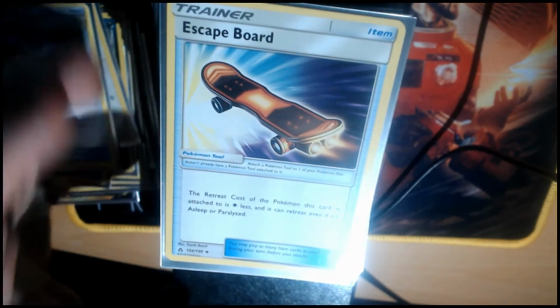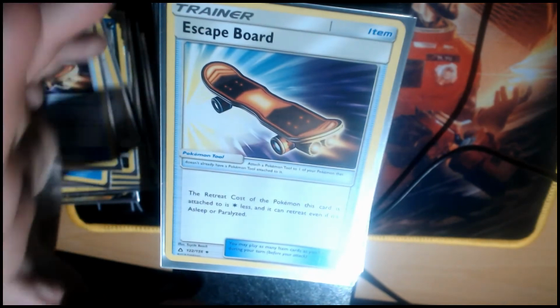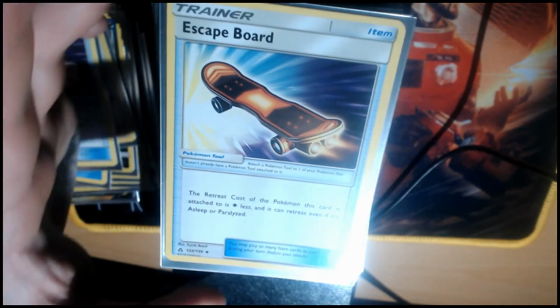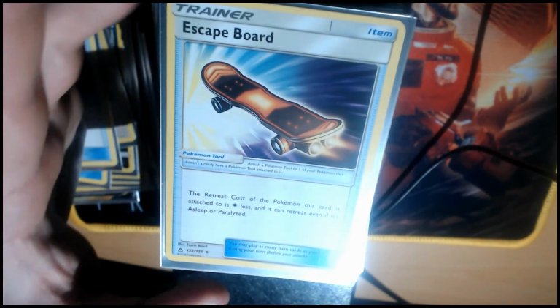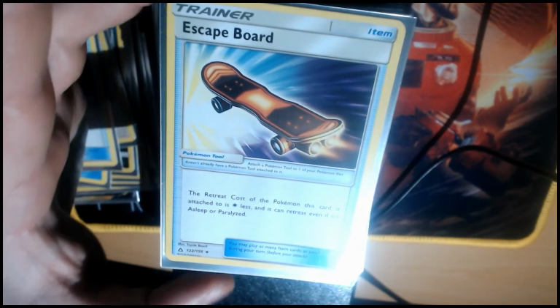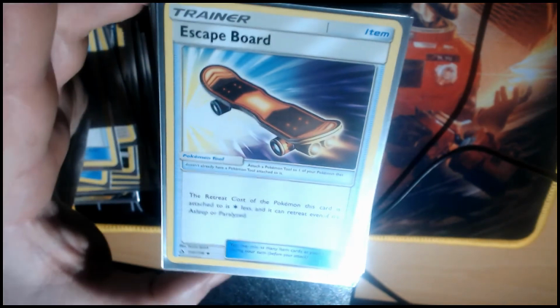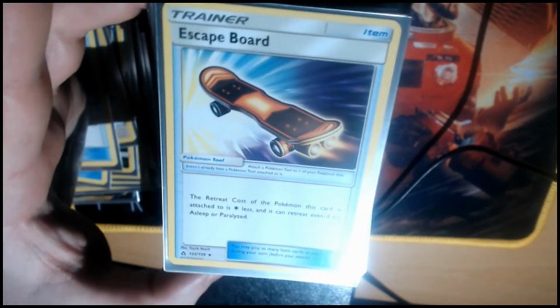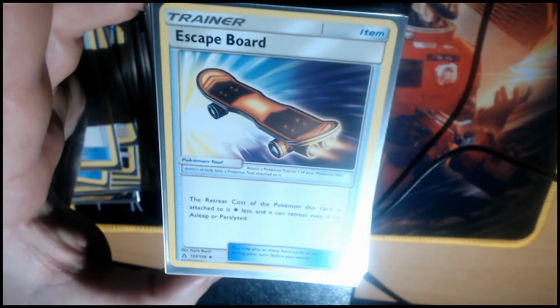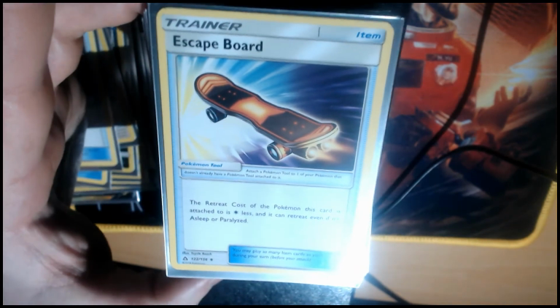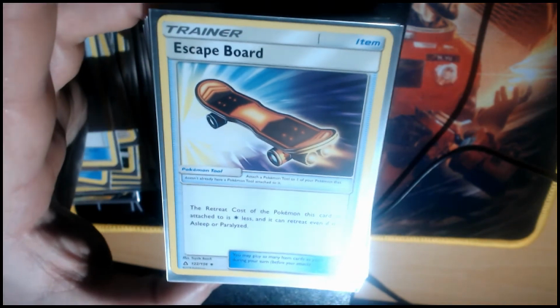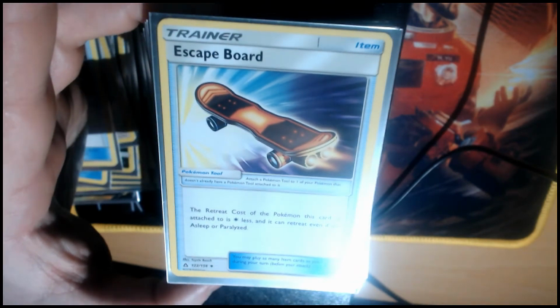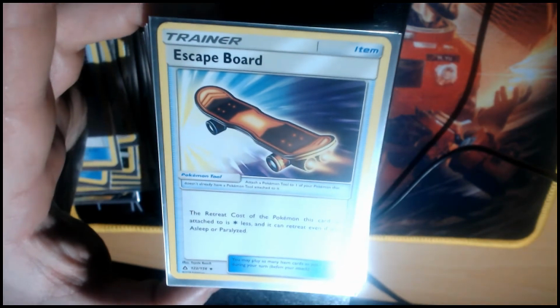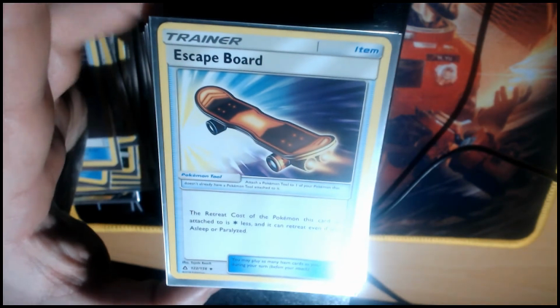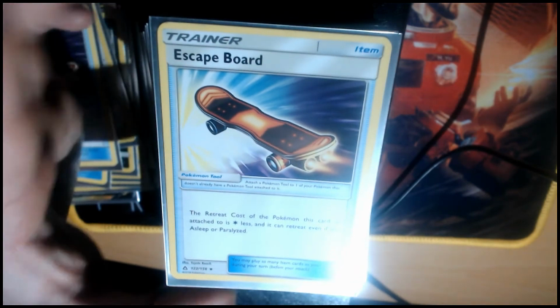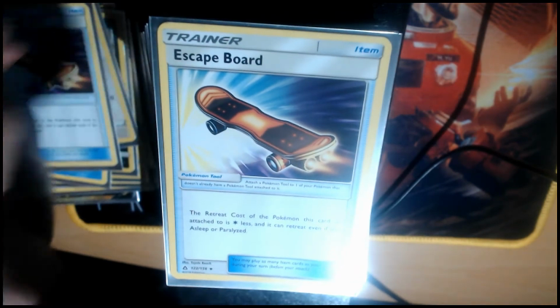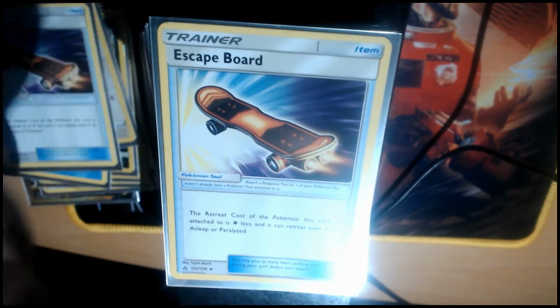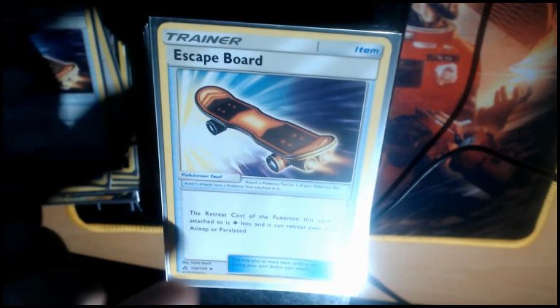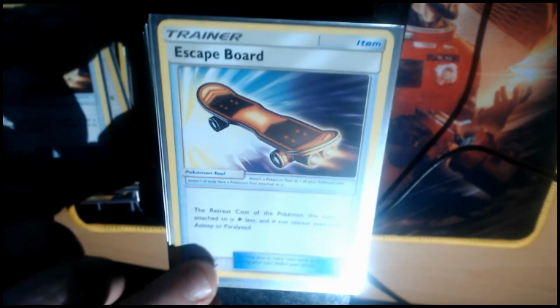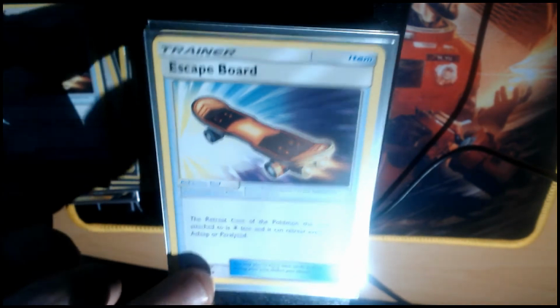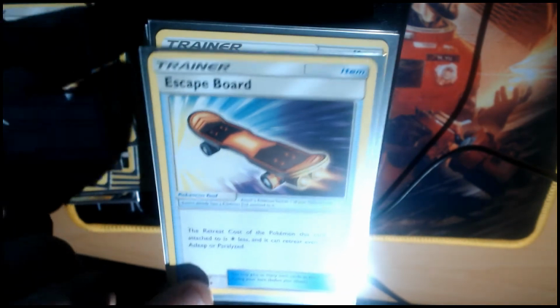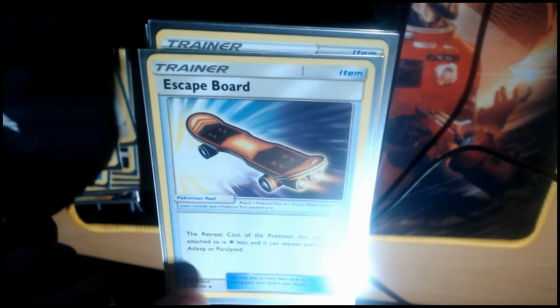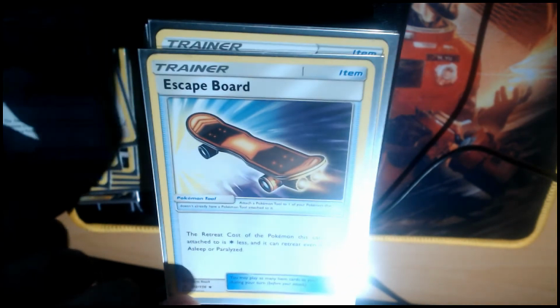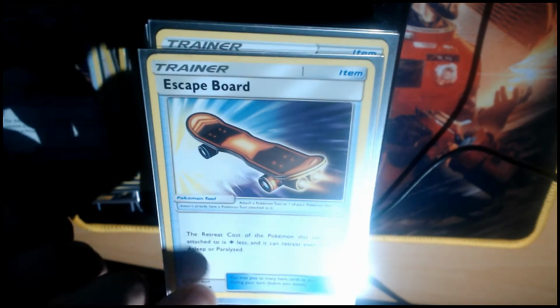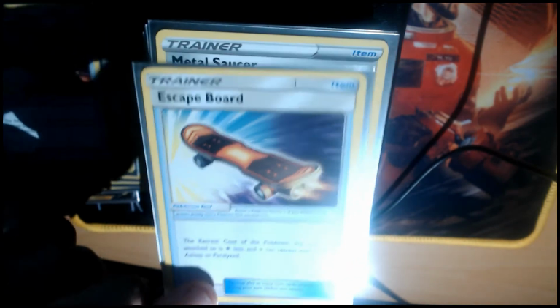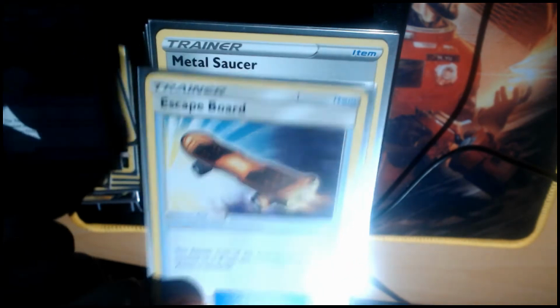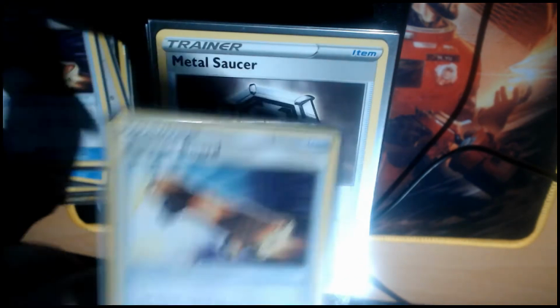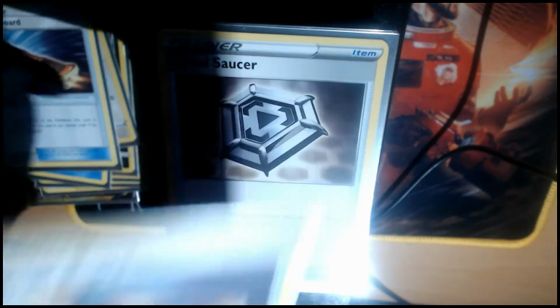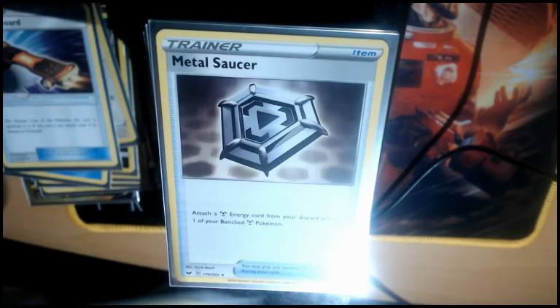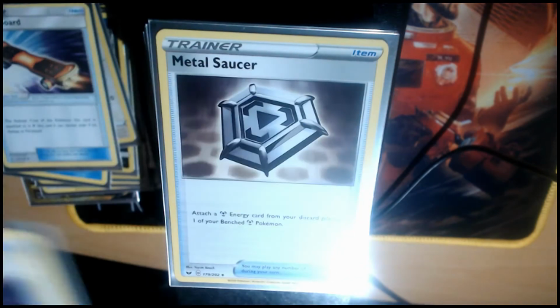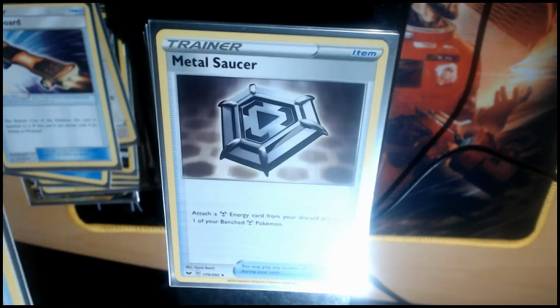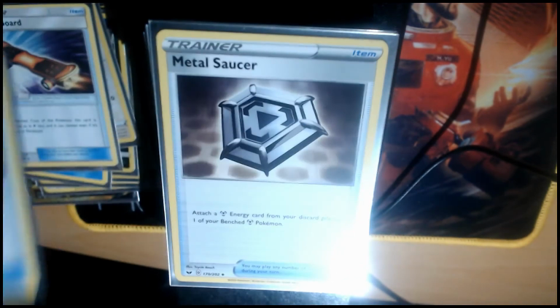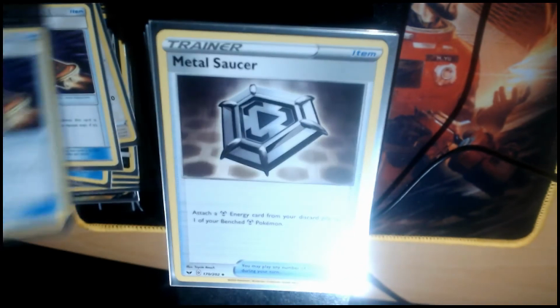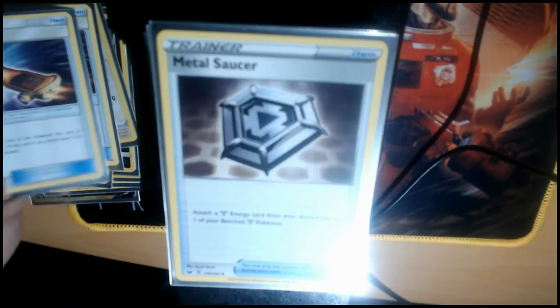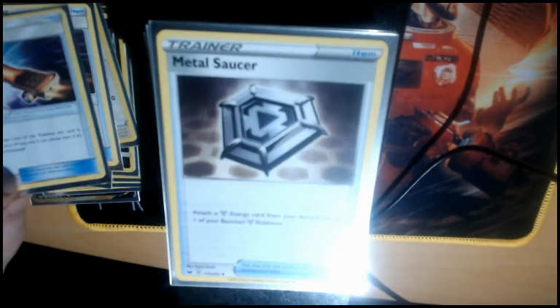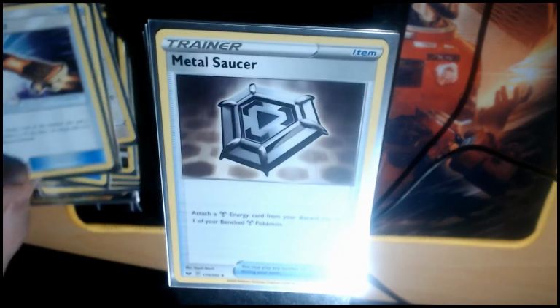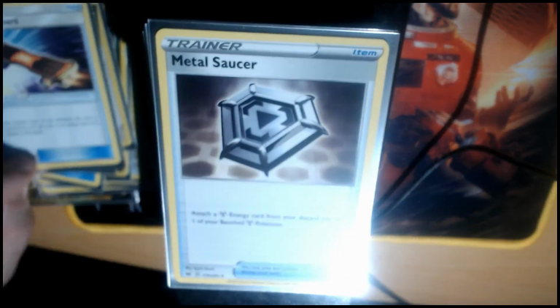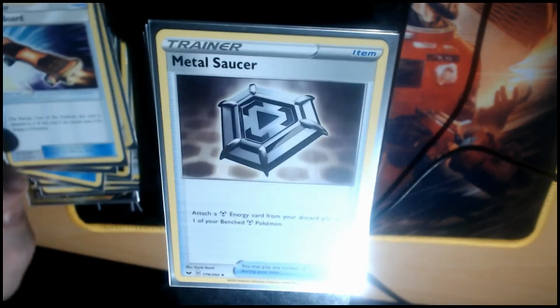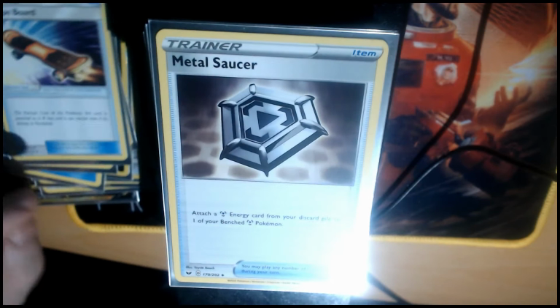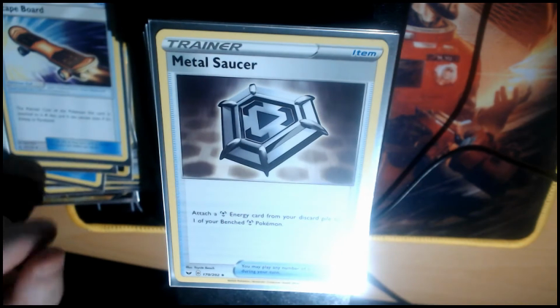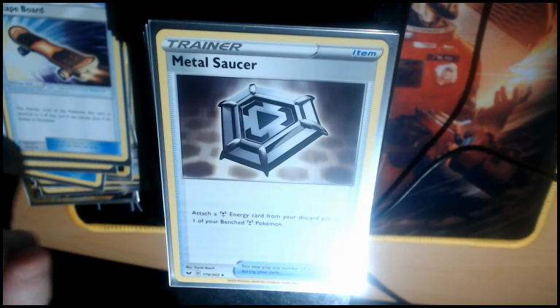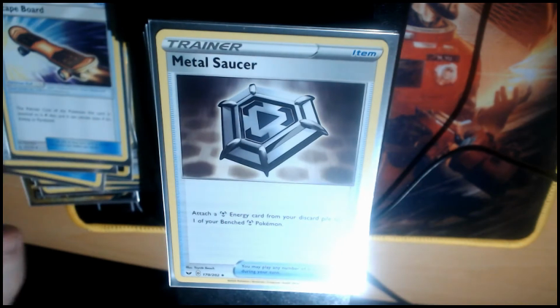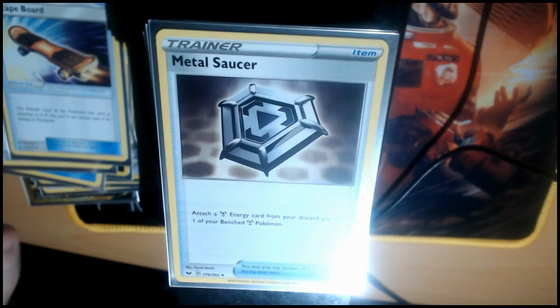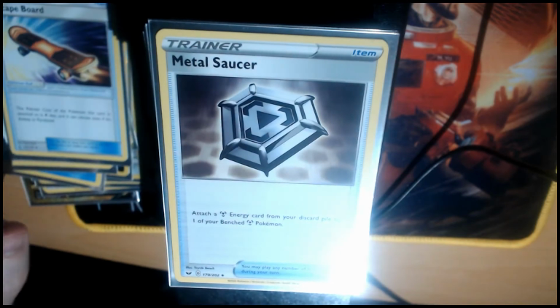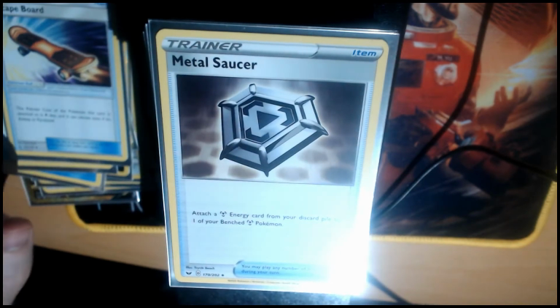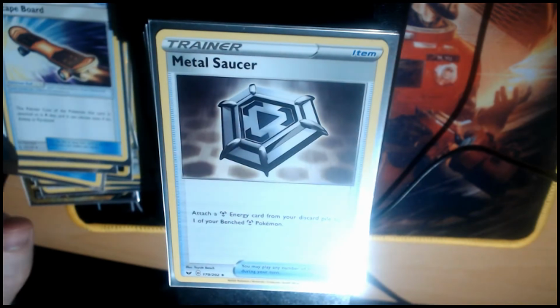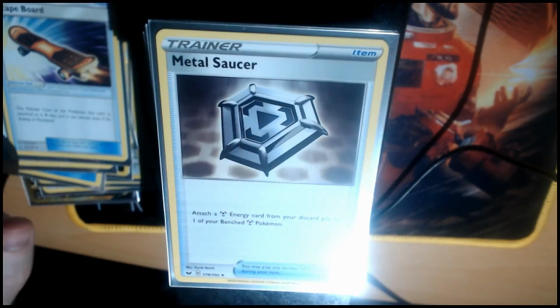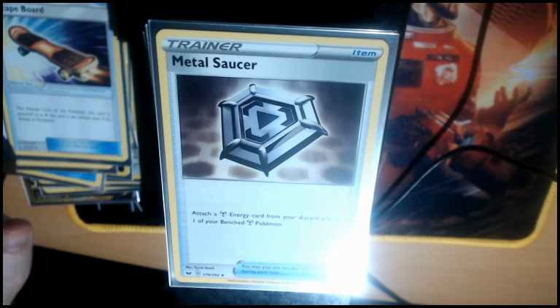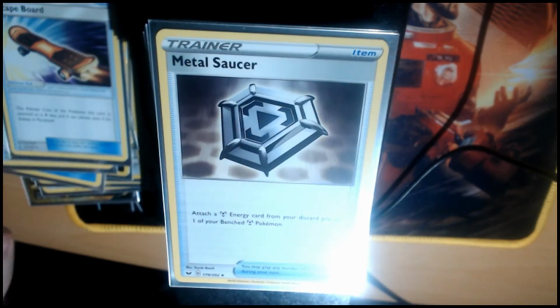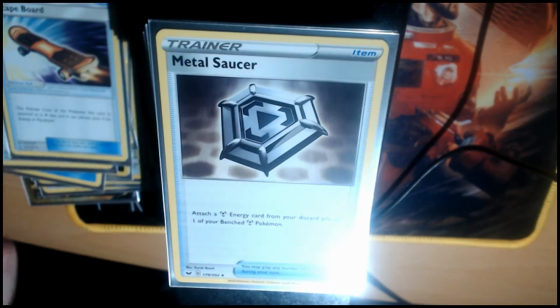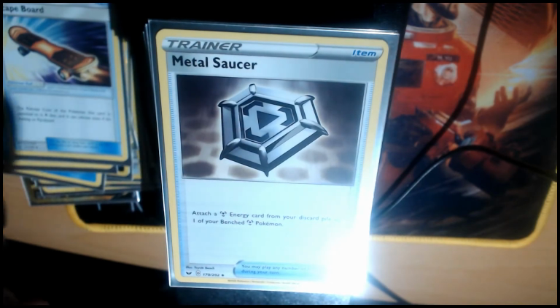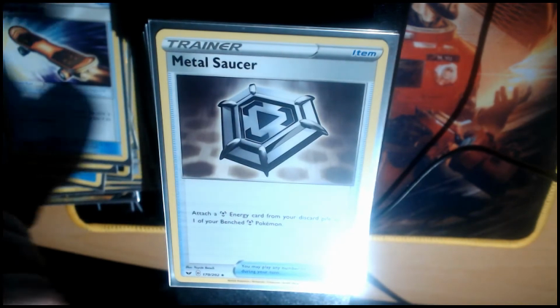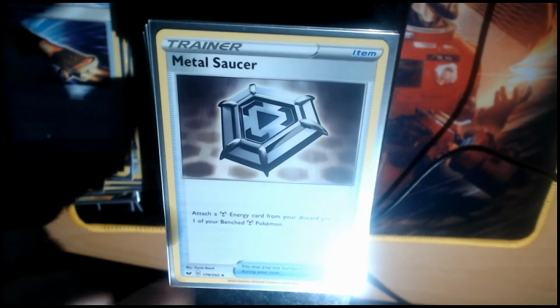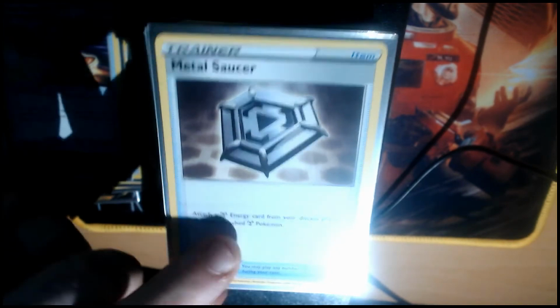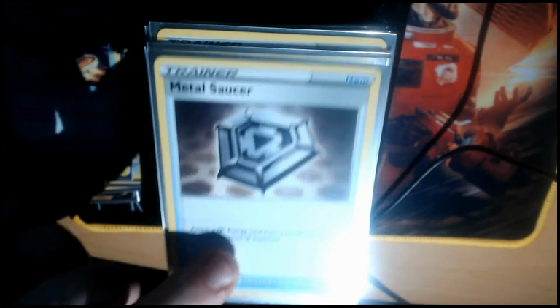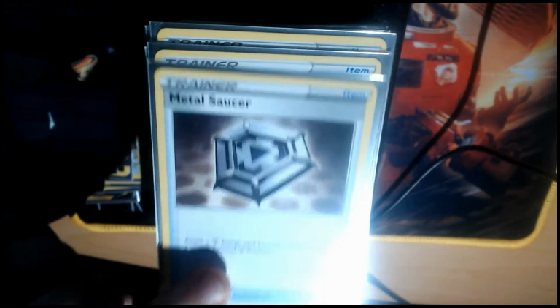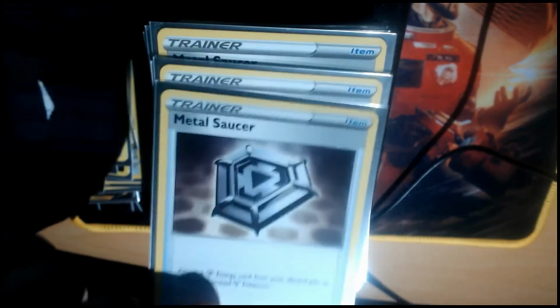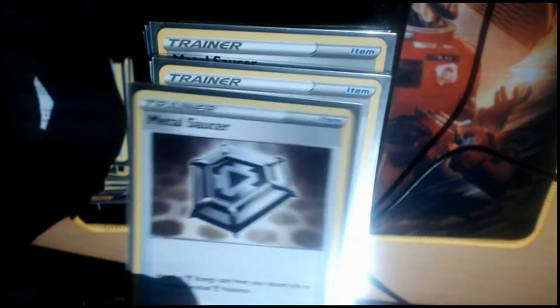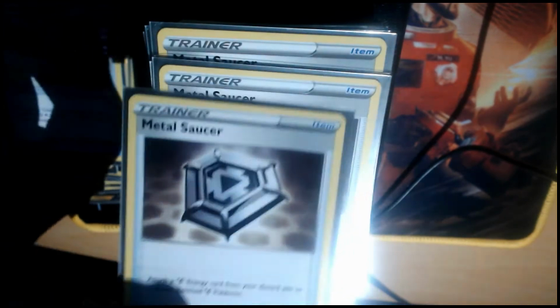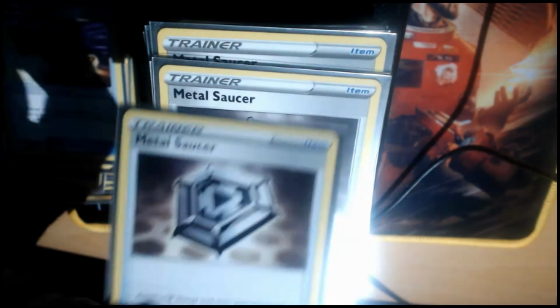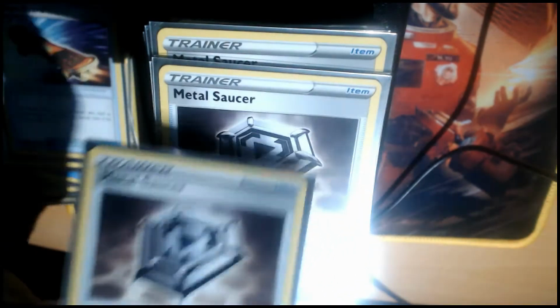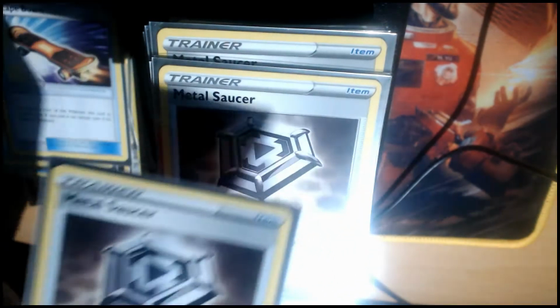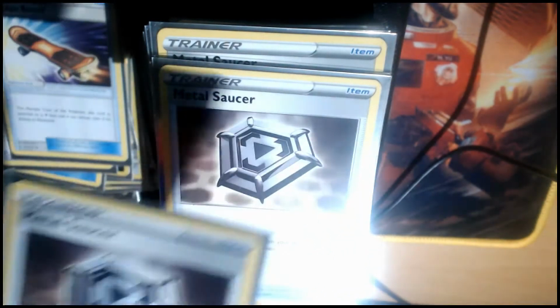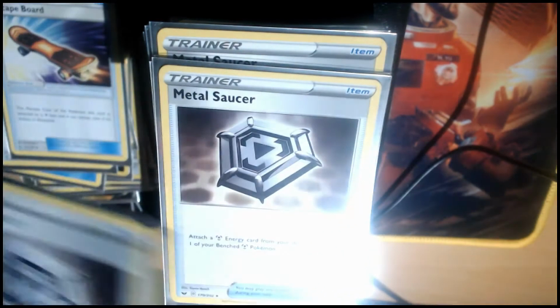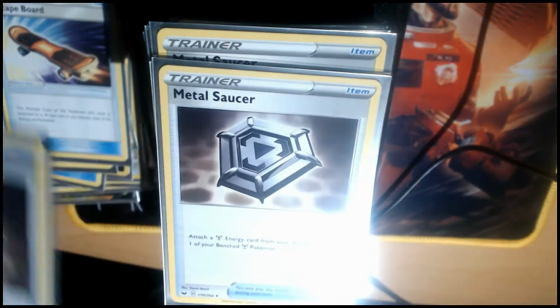Oranguru — just a bit of top decking to make things a bit easier. Stick it on to Jirachi to make it free escapes.